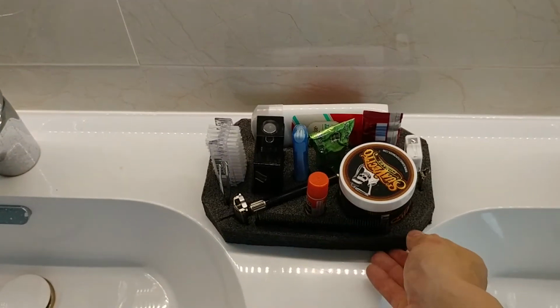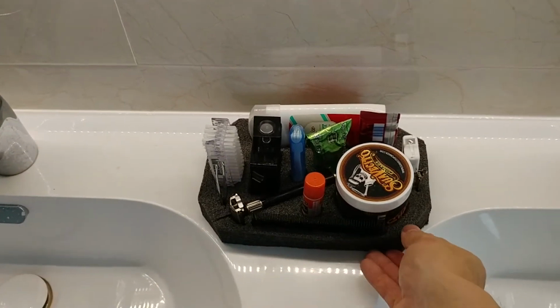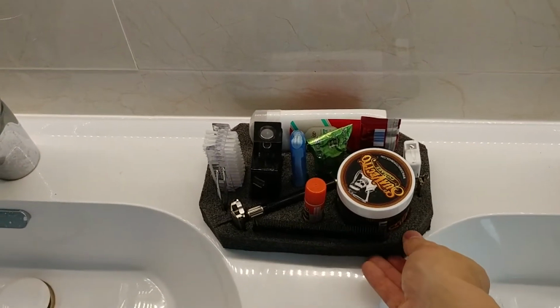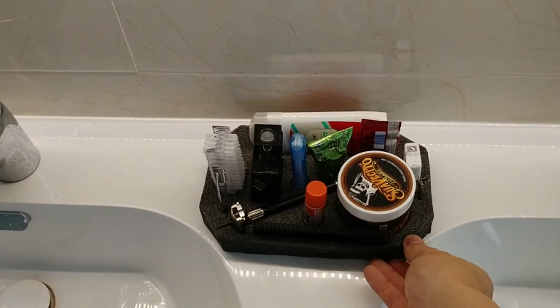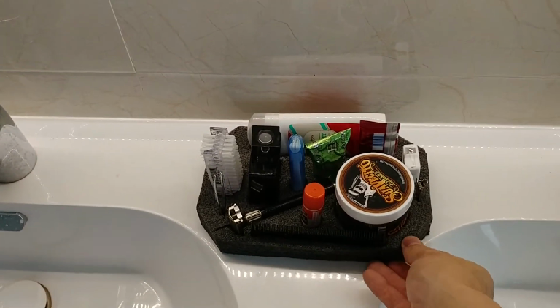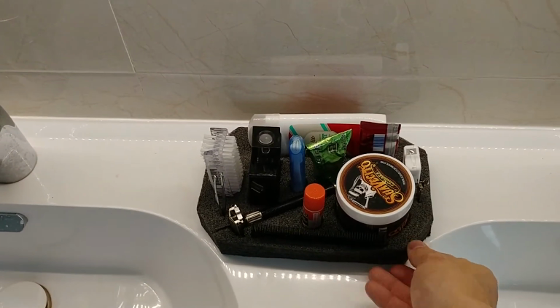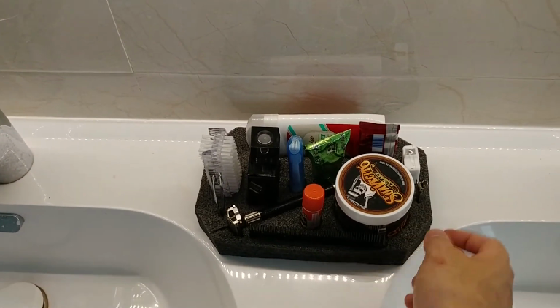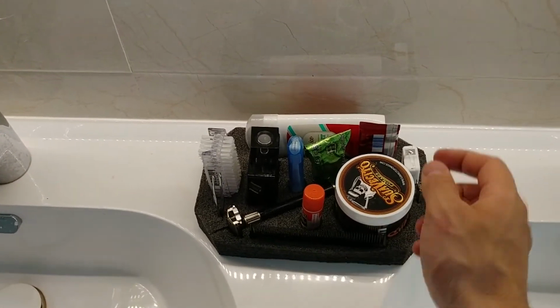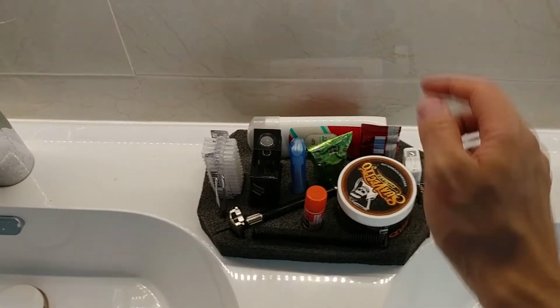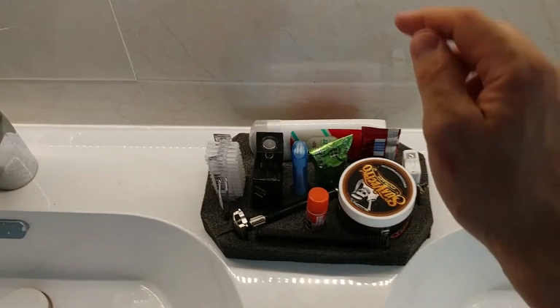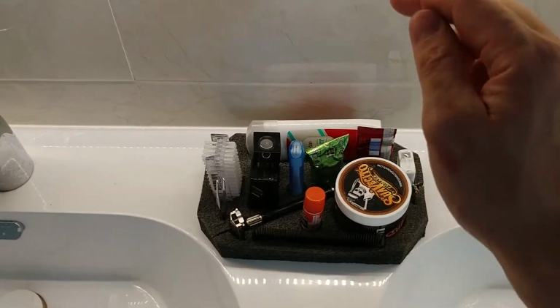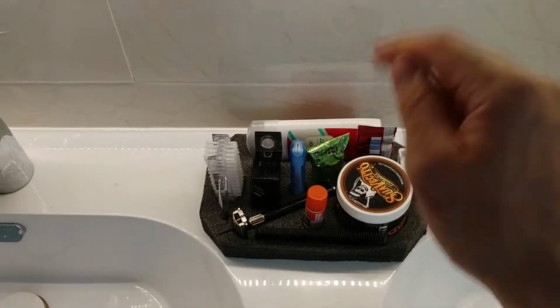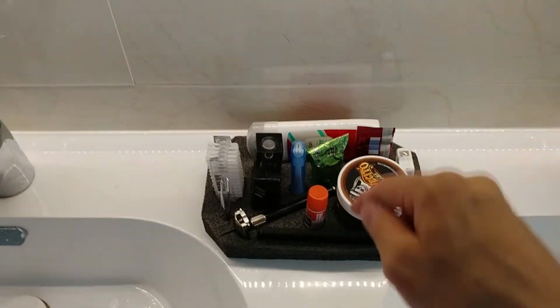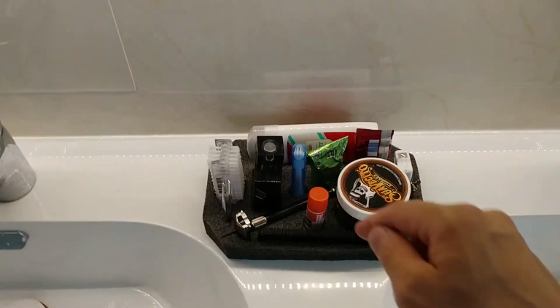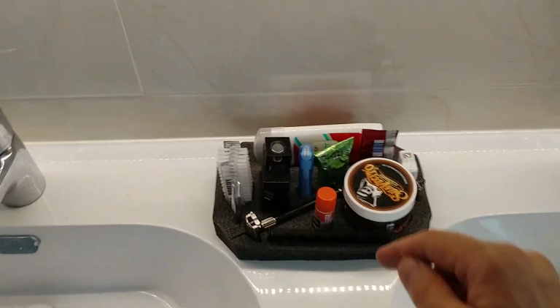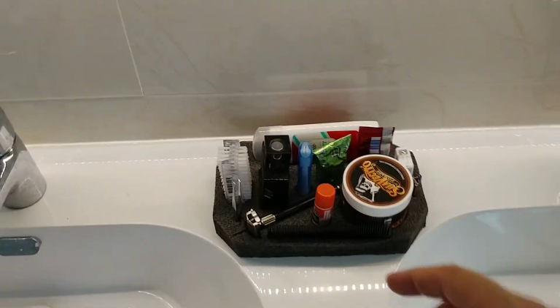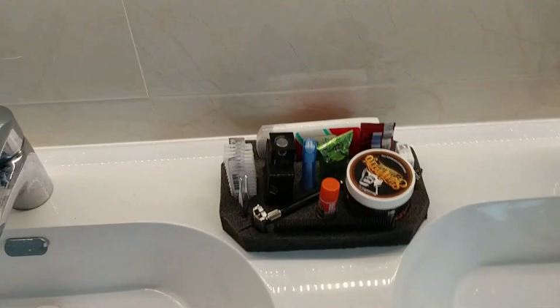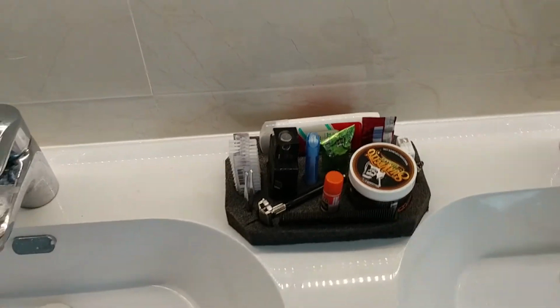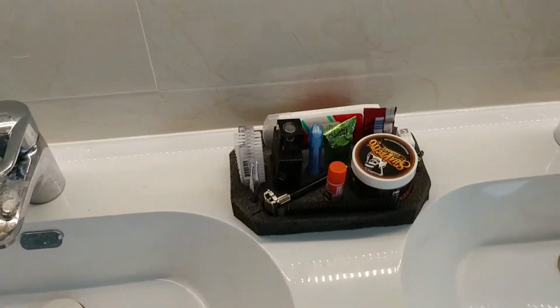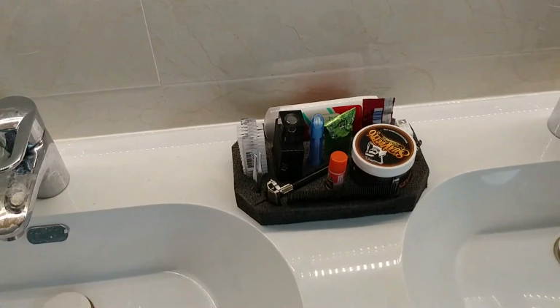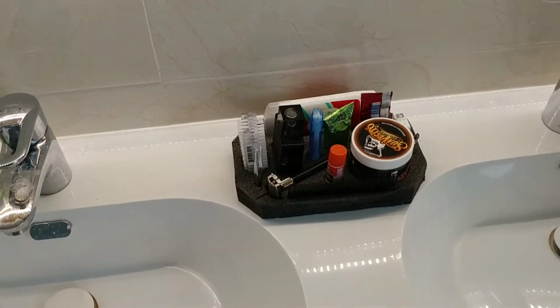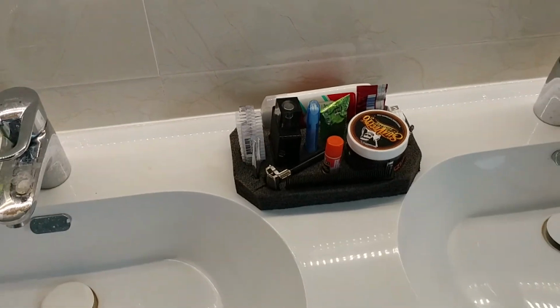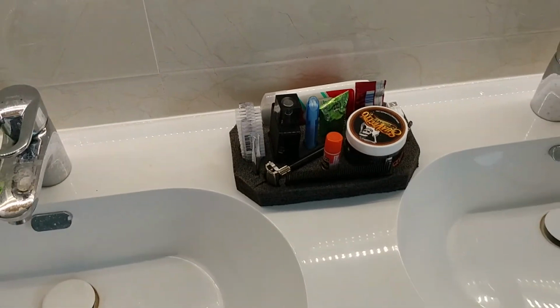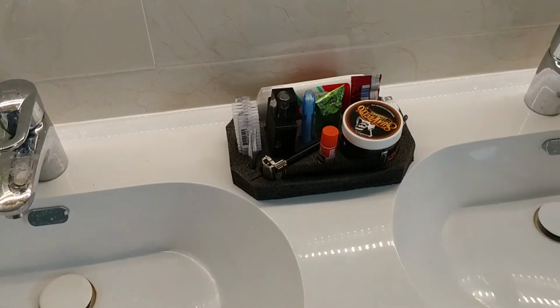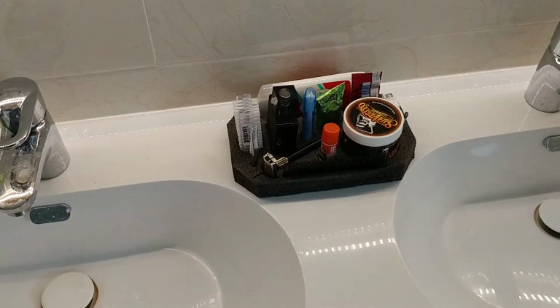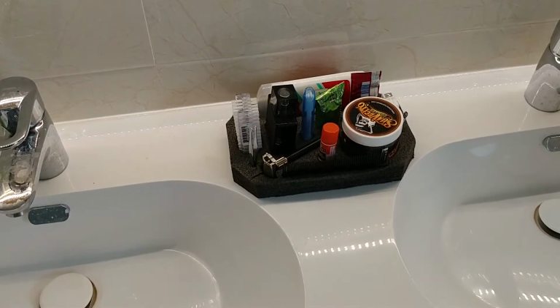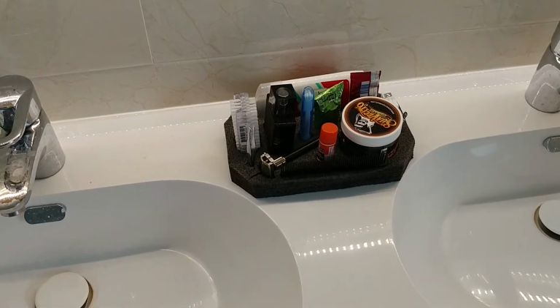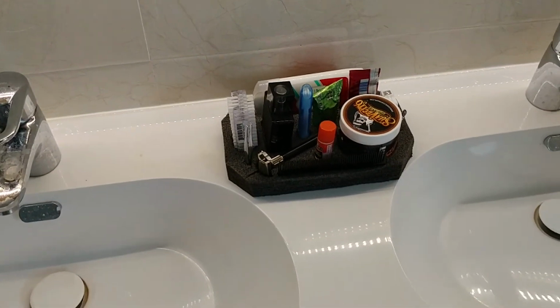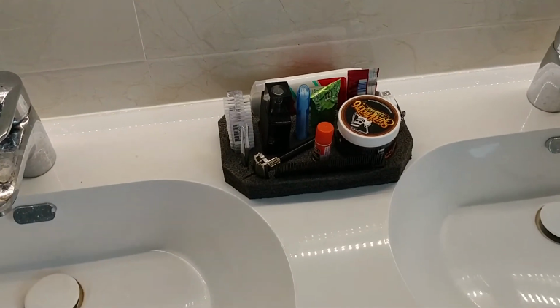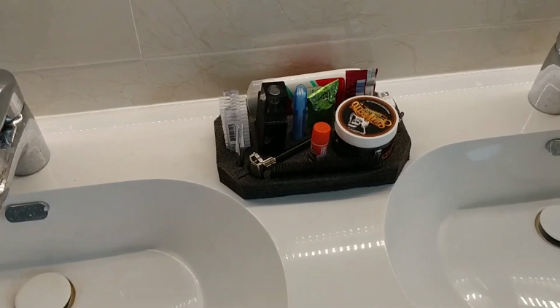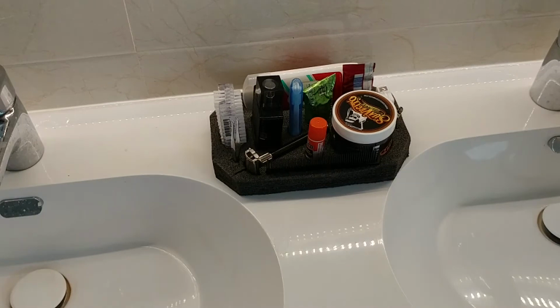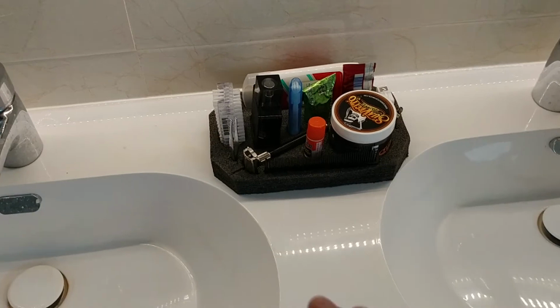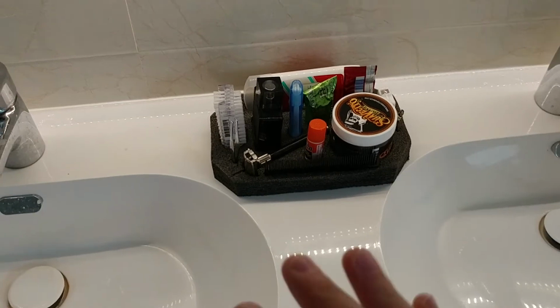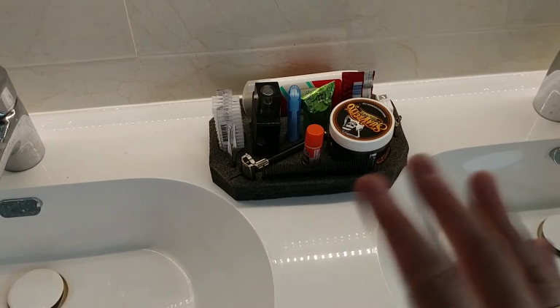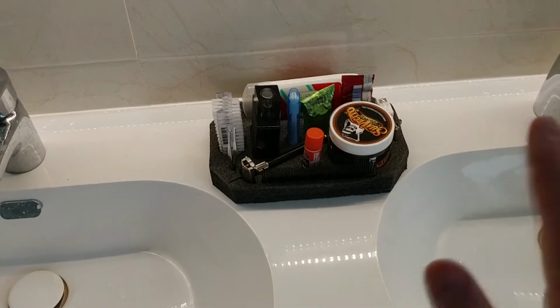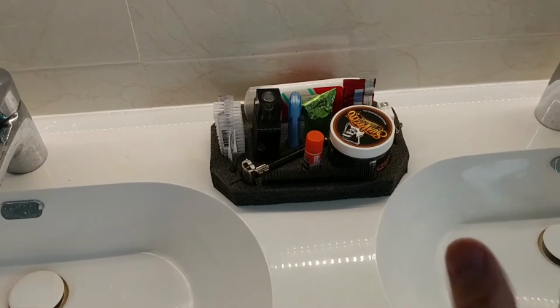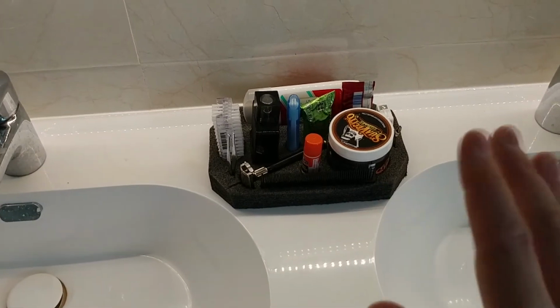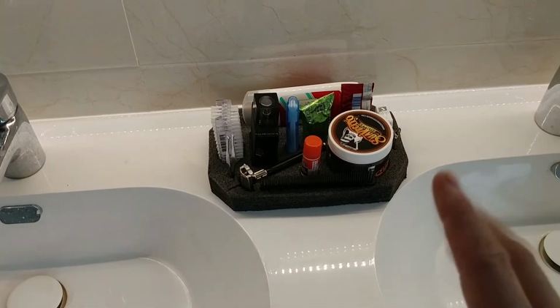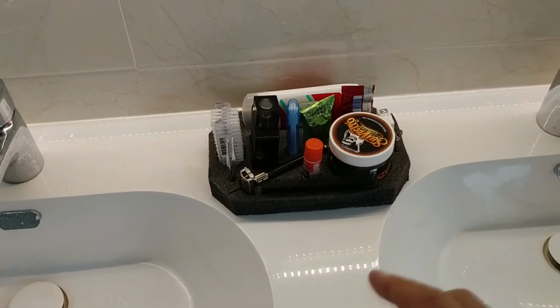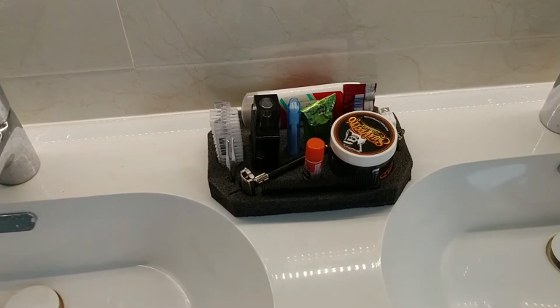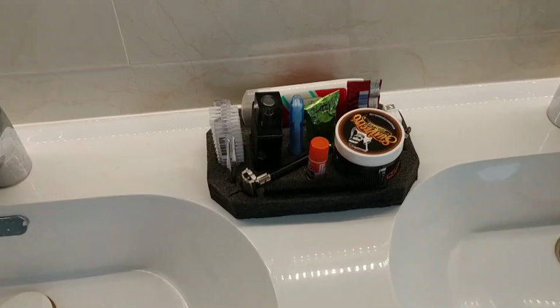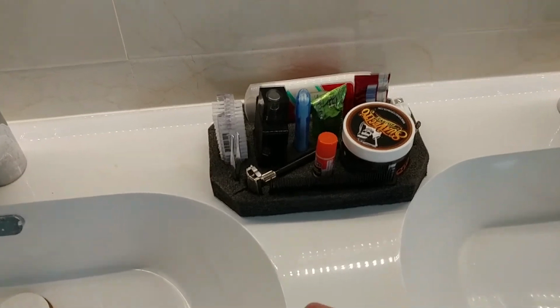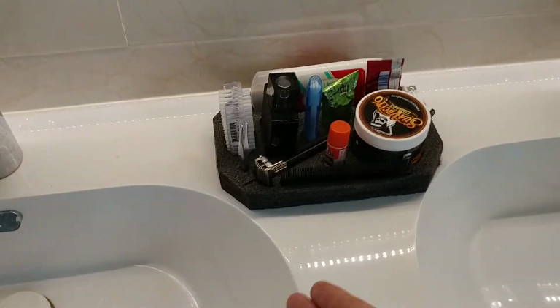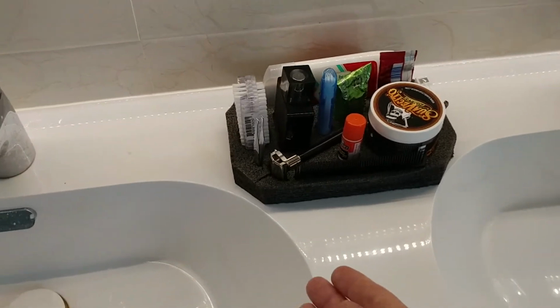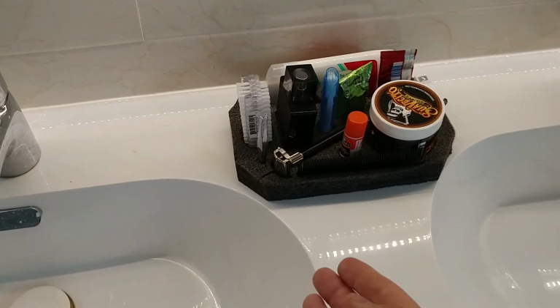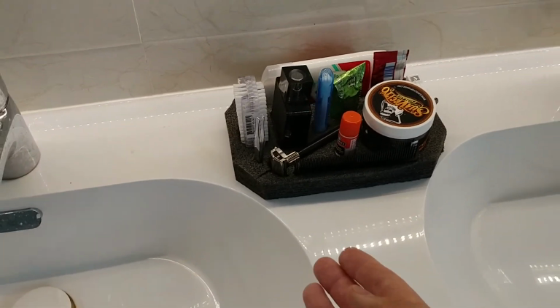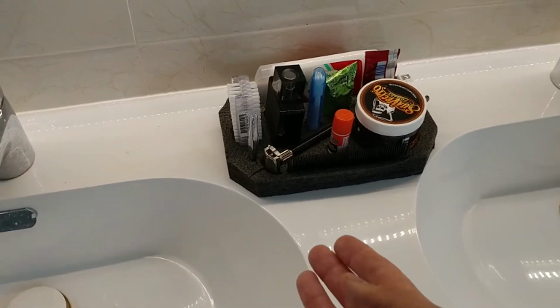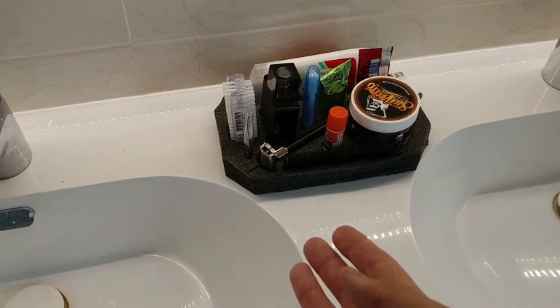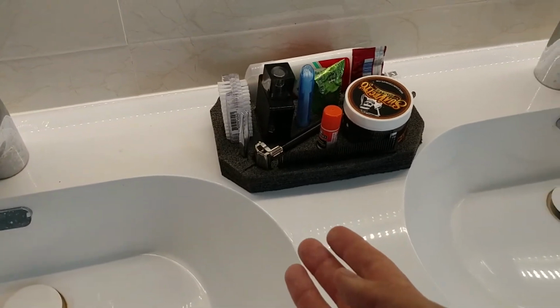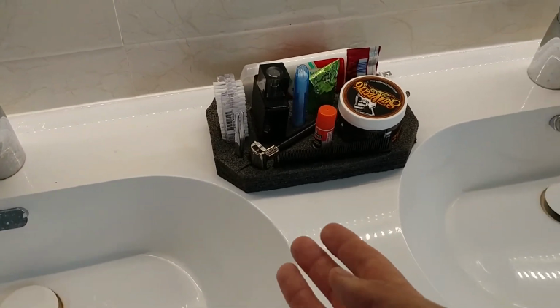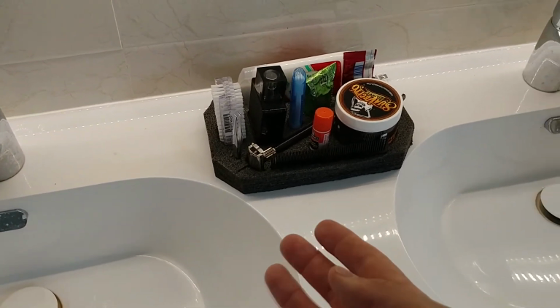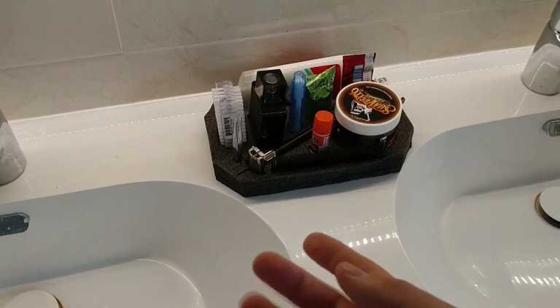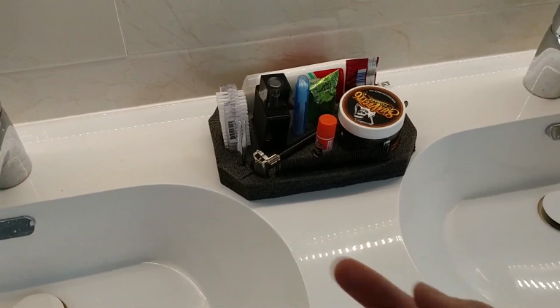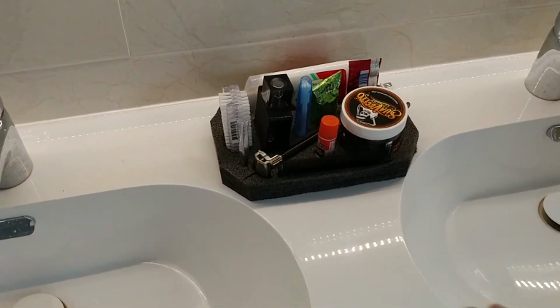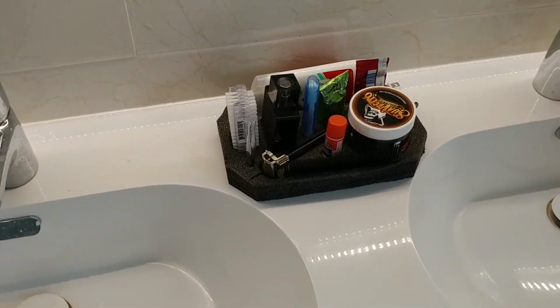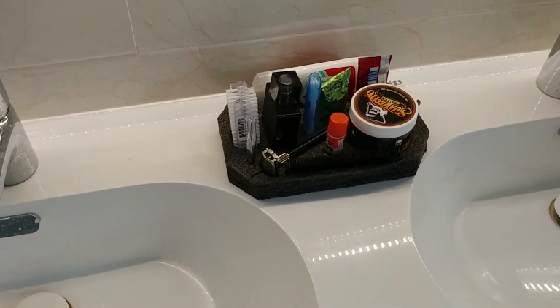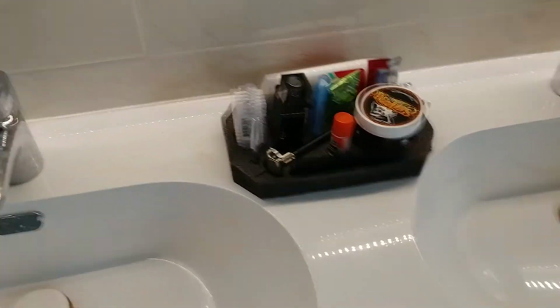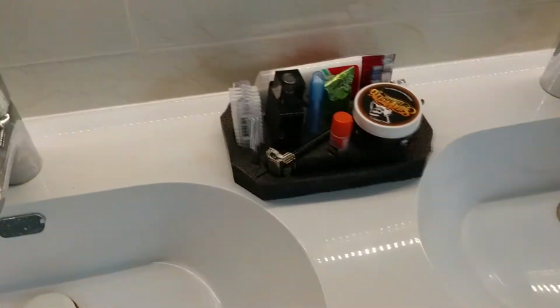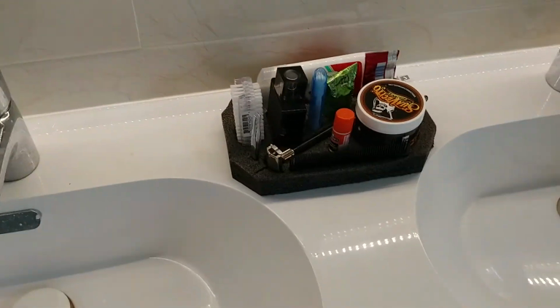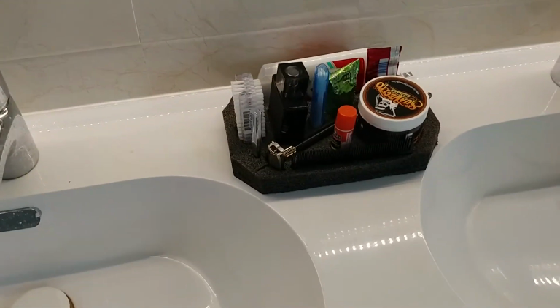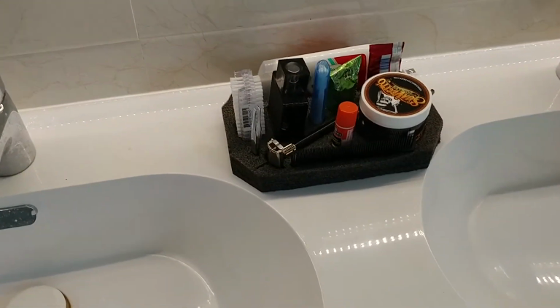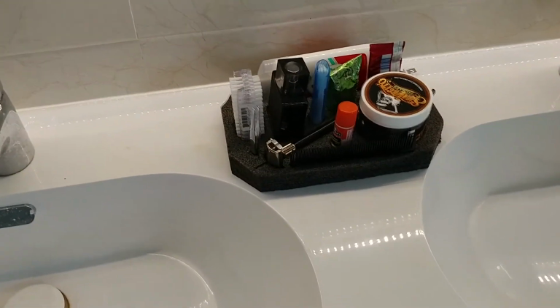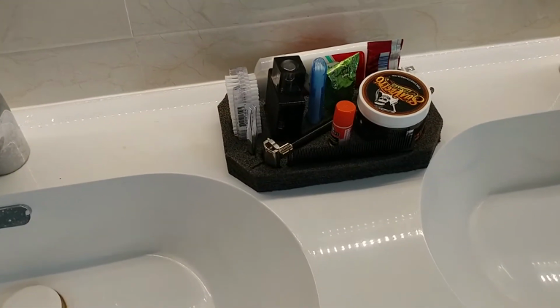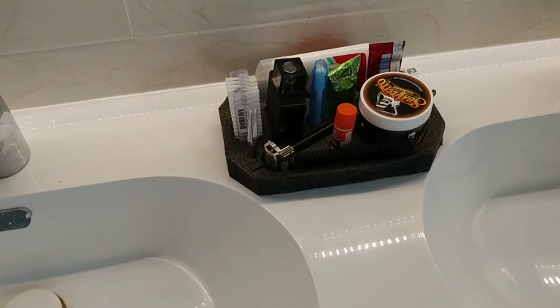It's Kaizen Foam — there's a link in the description. They don't pay me for anything. This stuff's just great and I highly recommend you get it. Thank you.